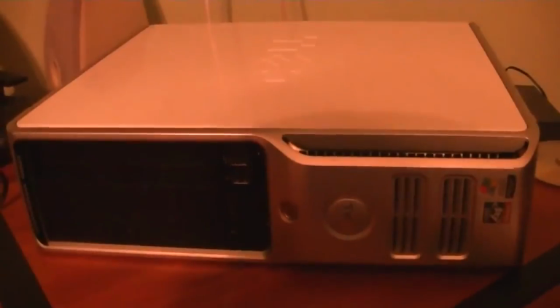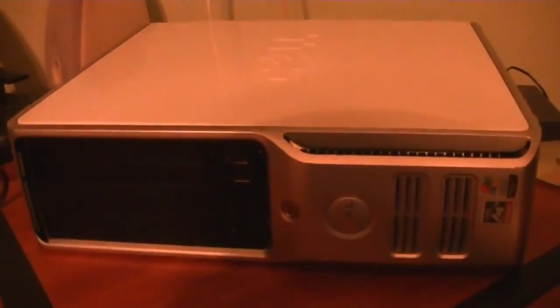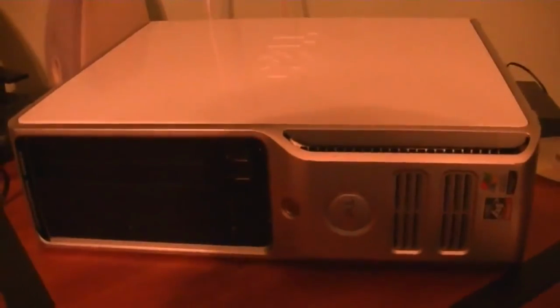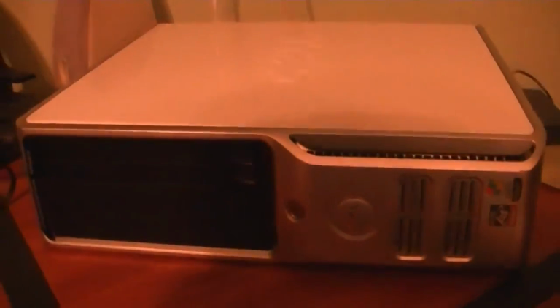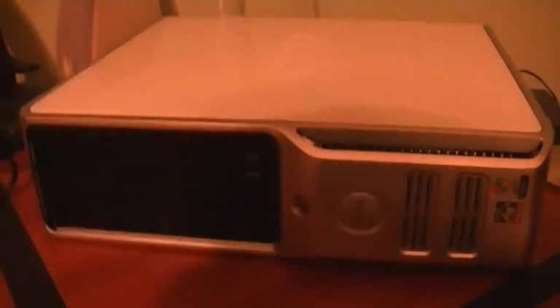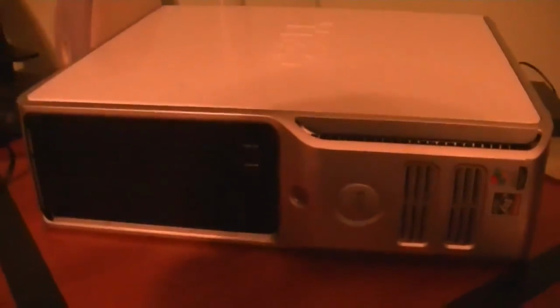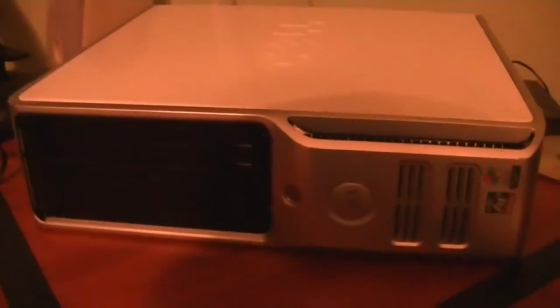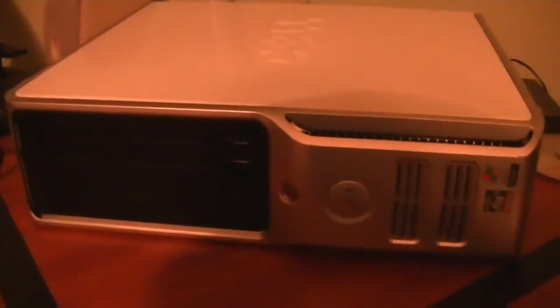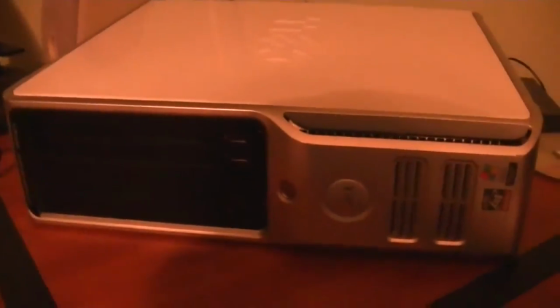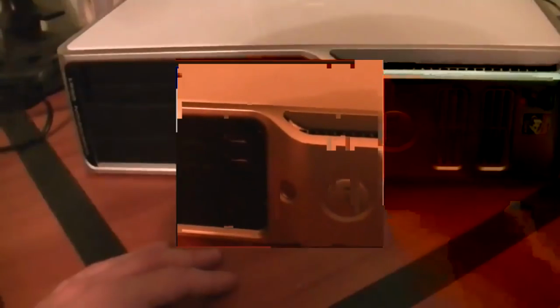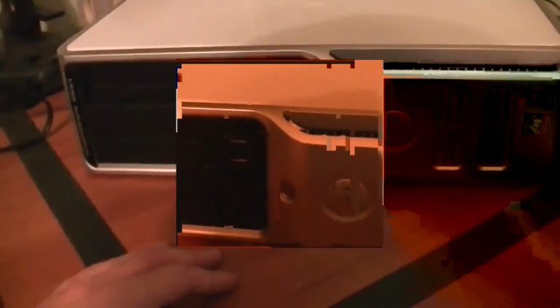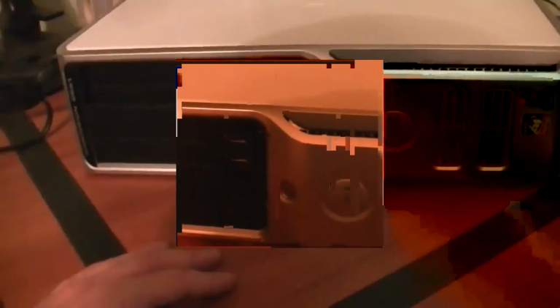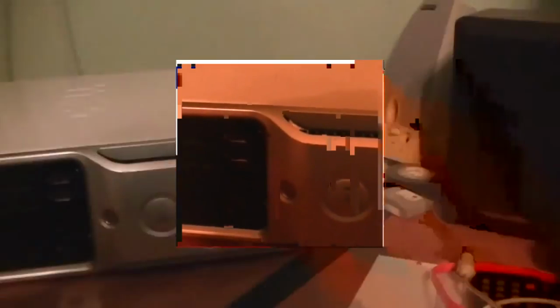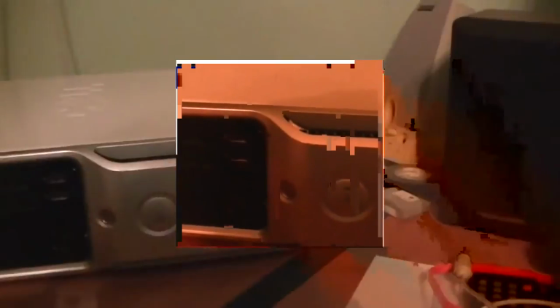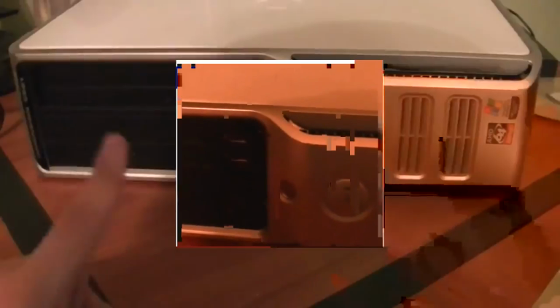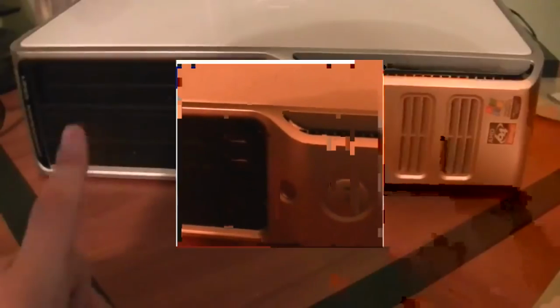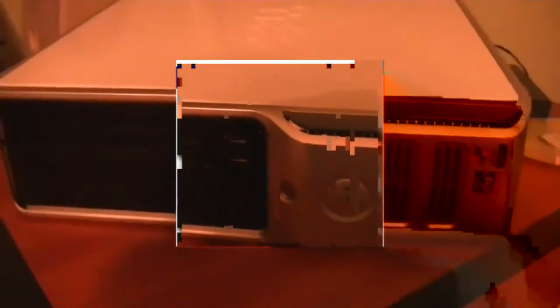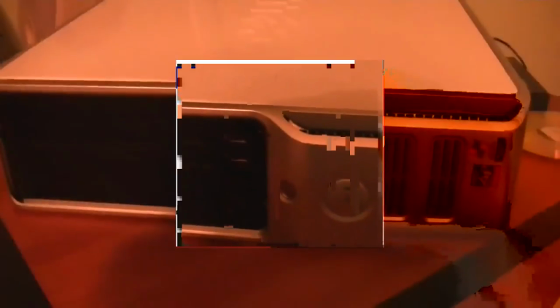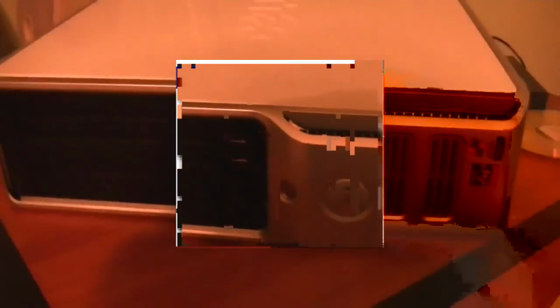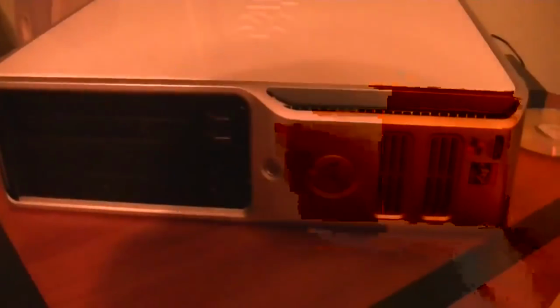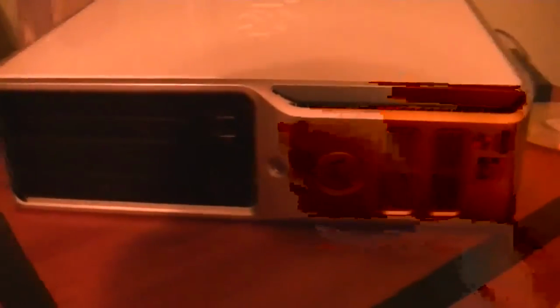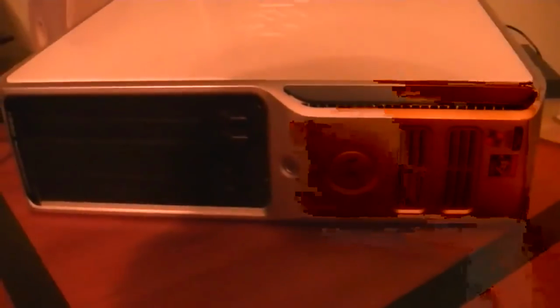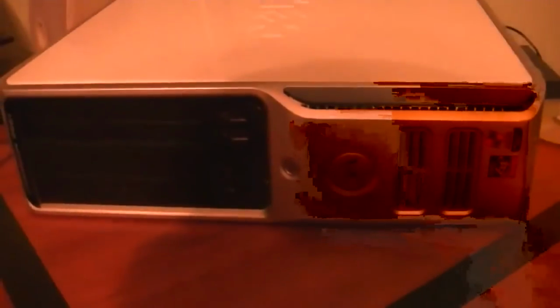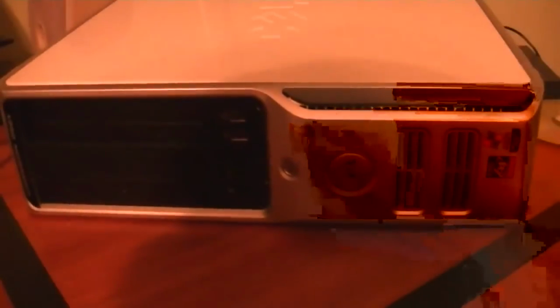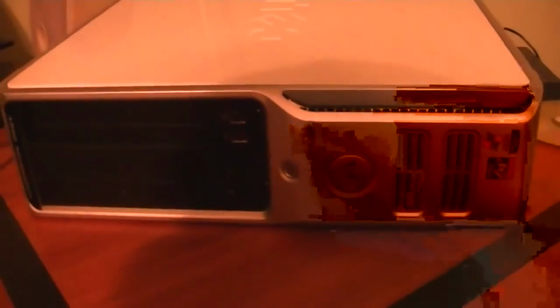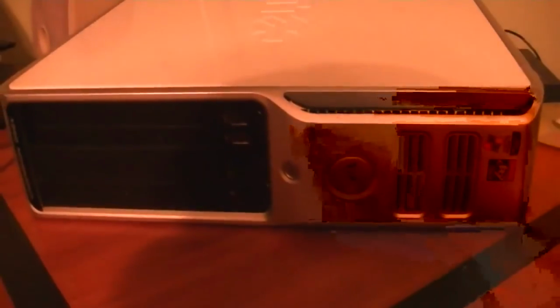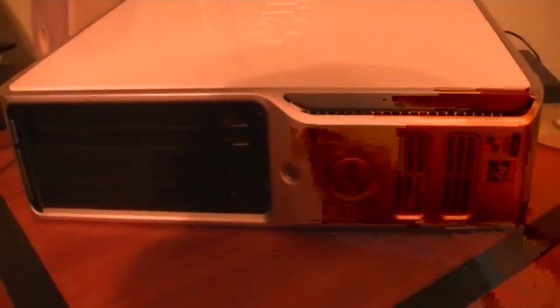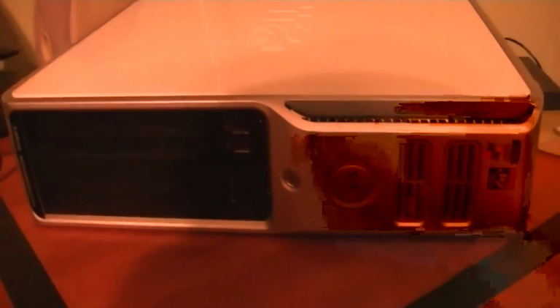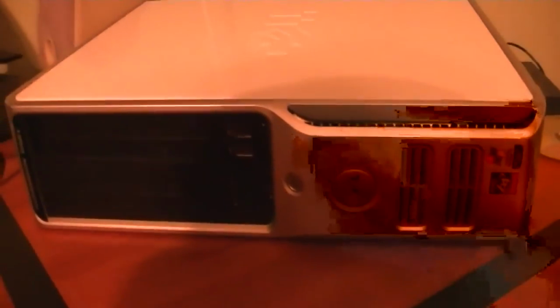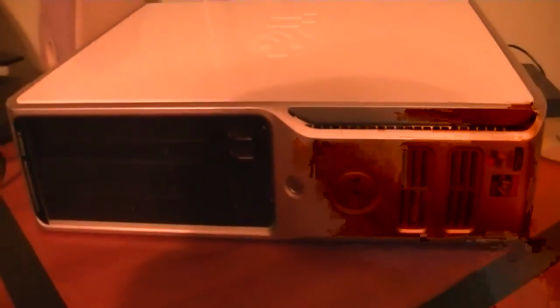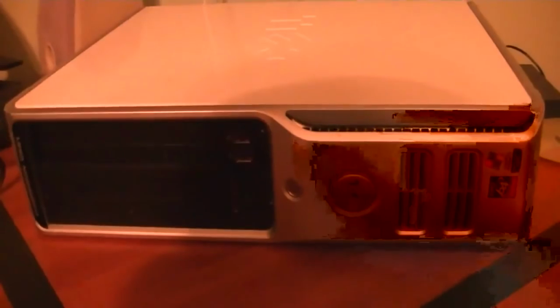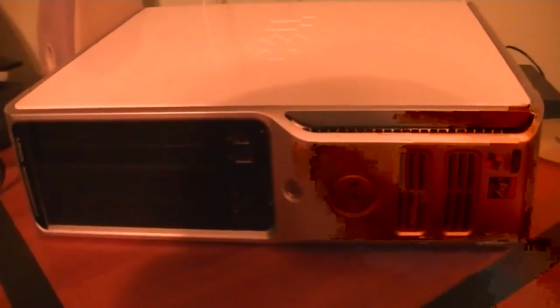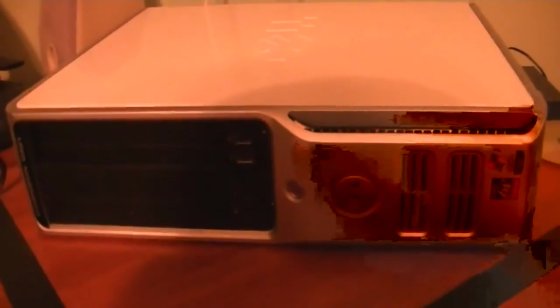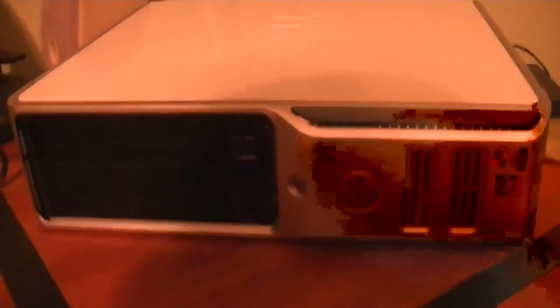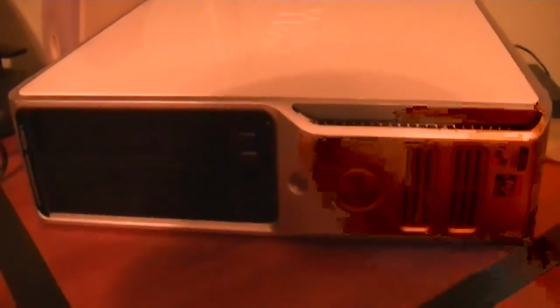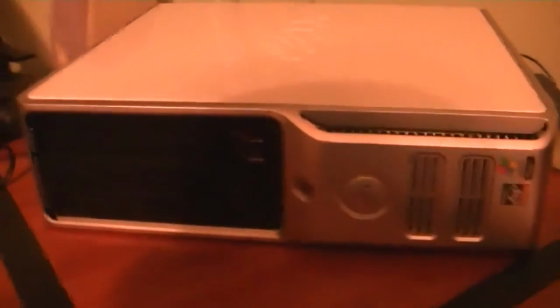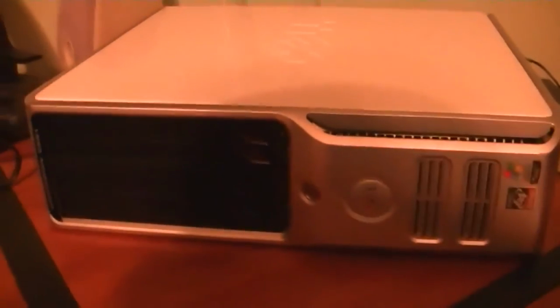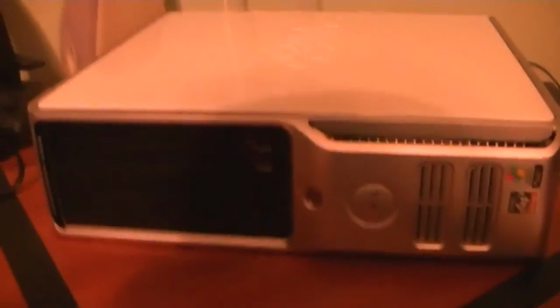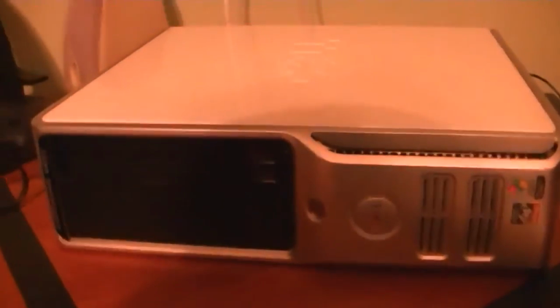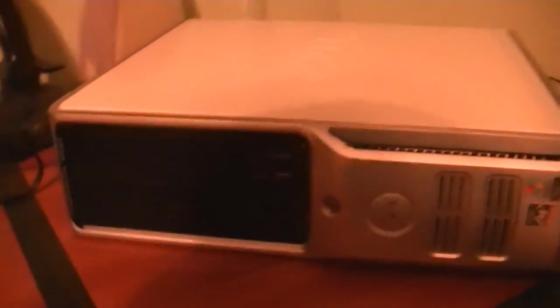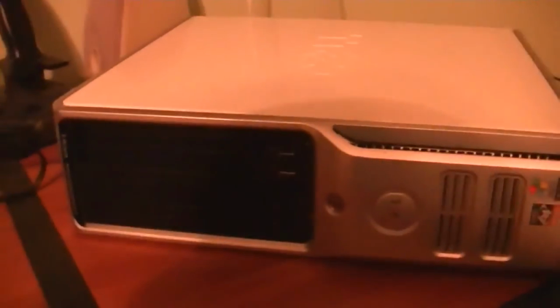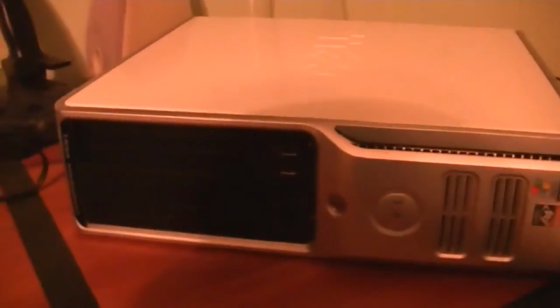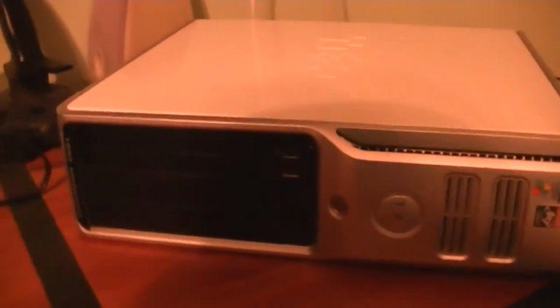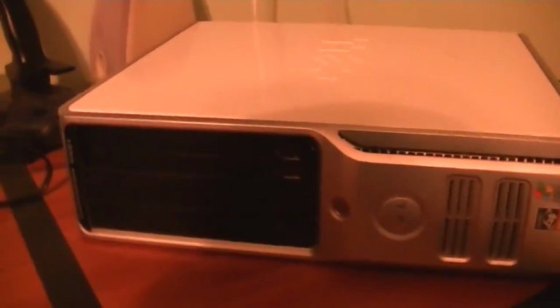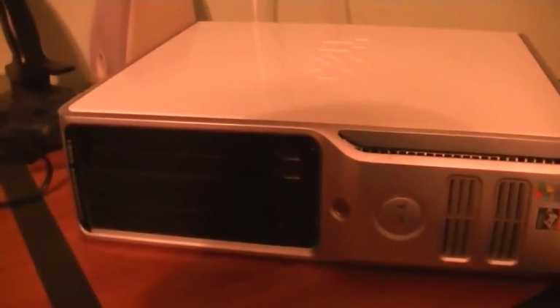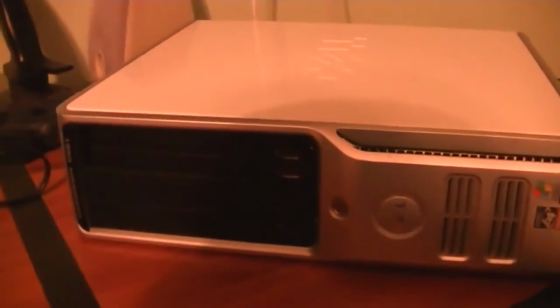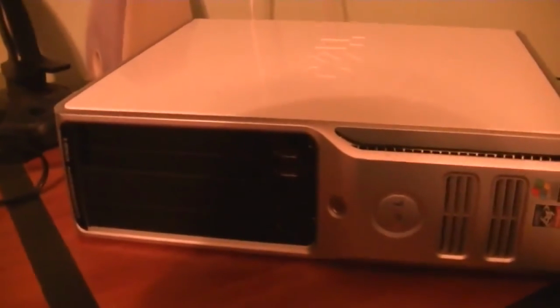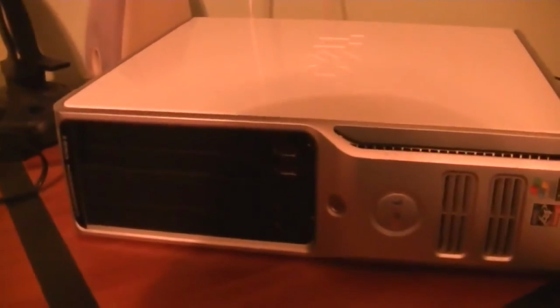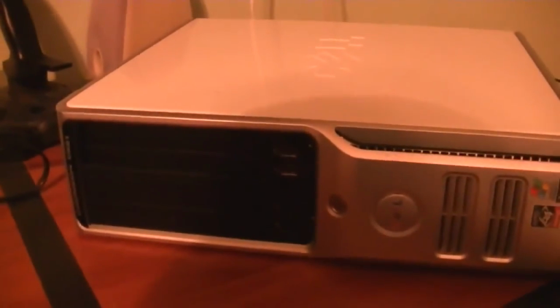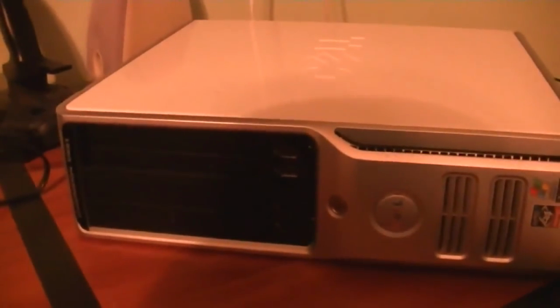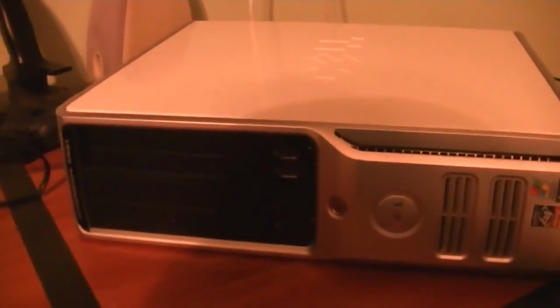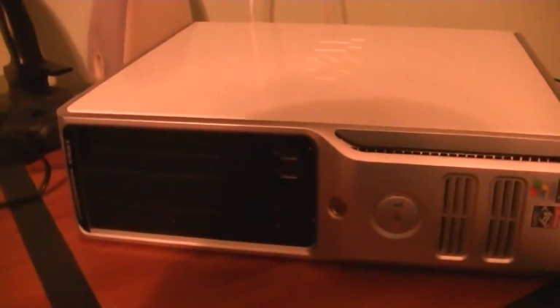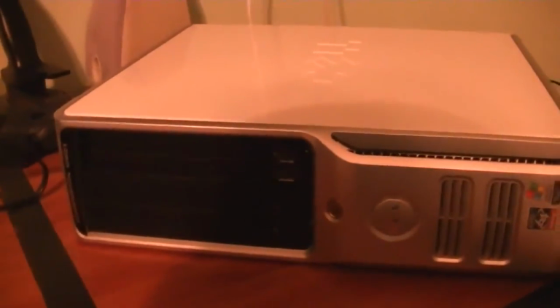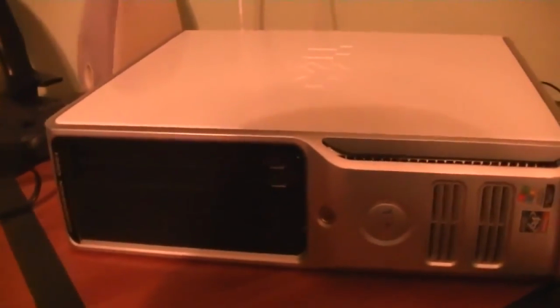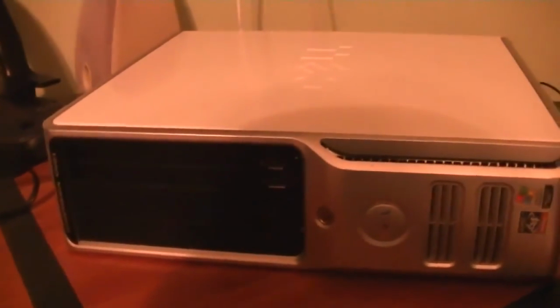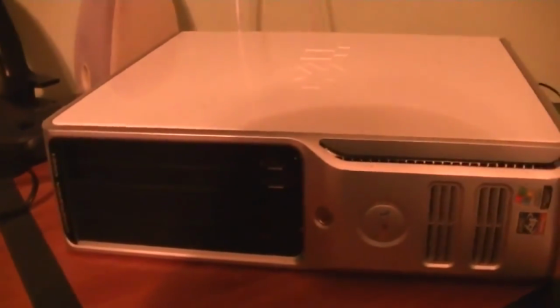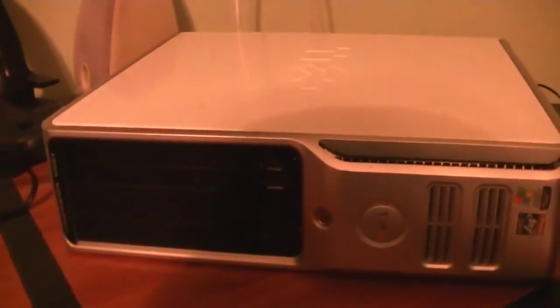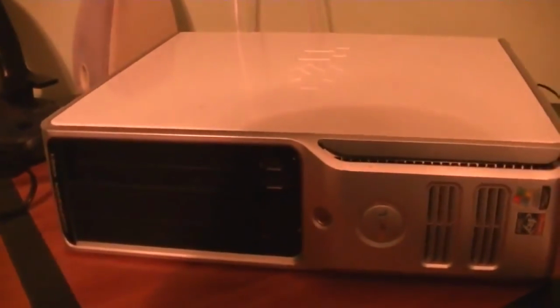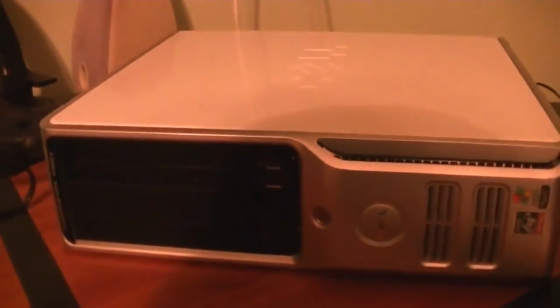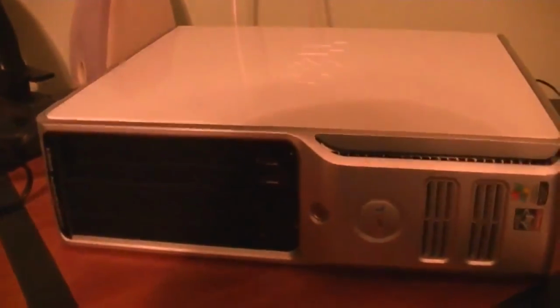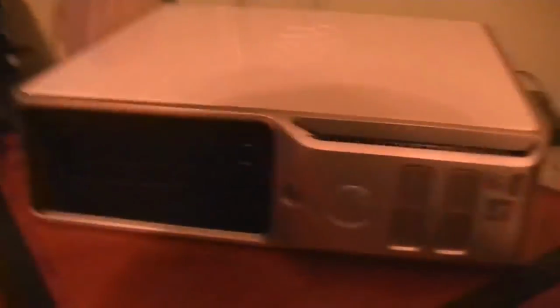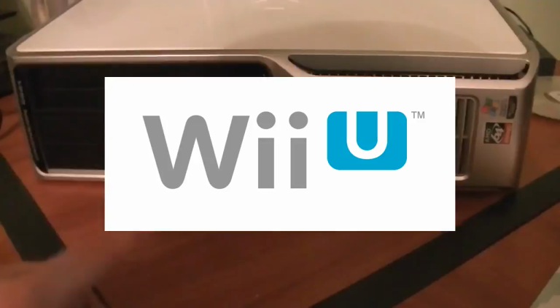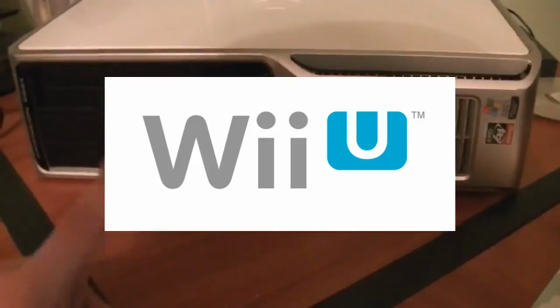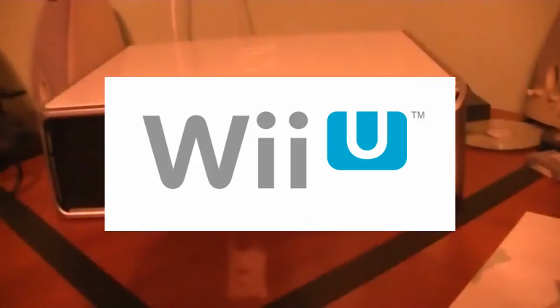Originally it was a Nintendo 64, but a few weeks ago I actually upgraded it to a Wii U.